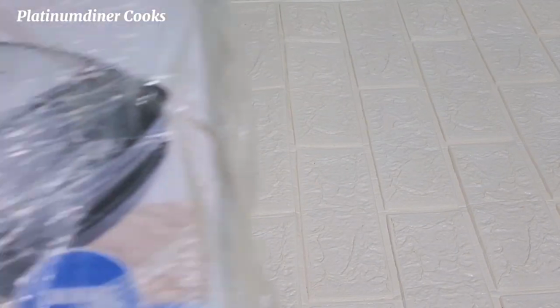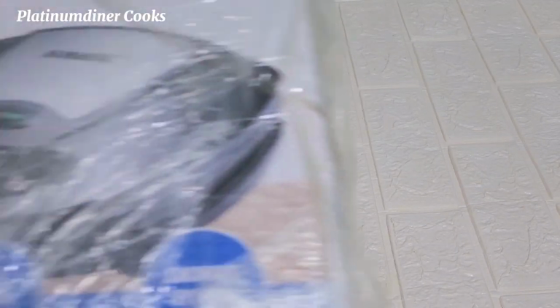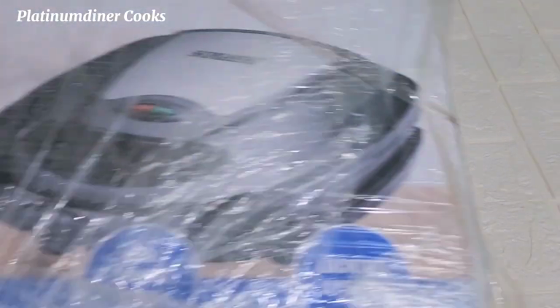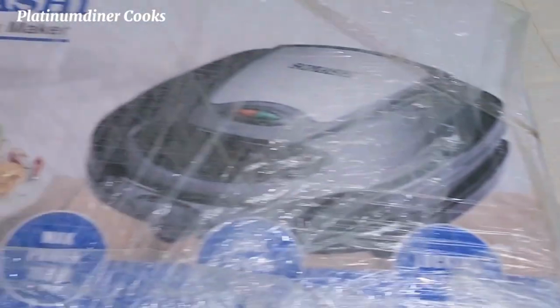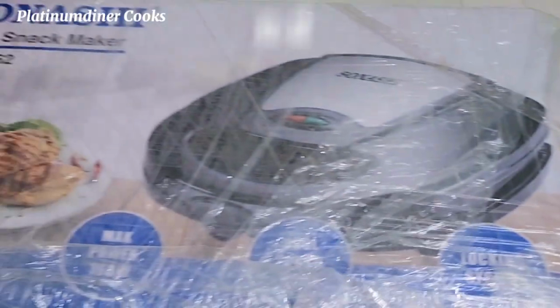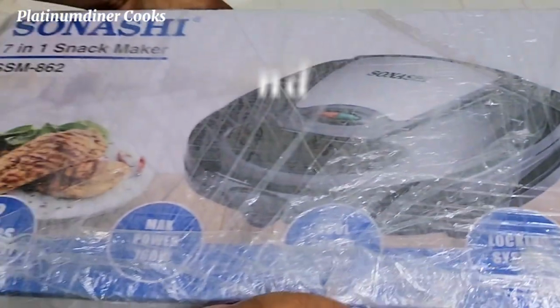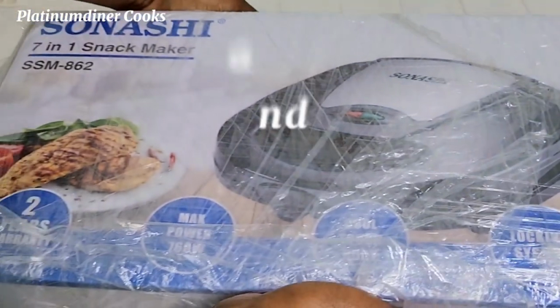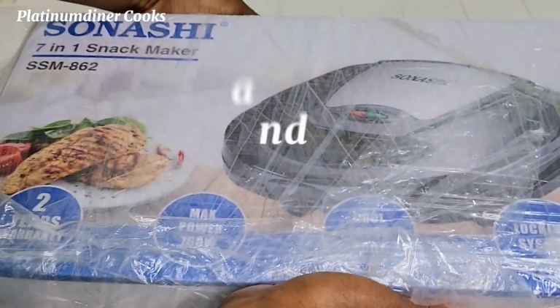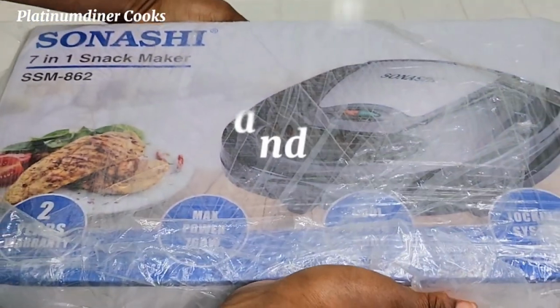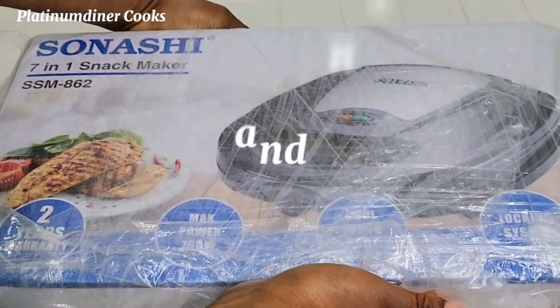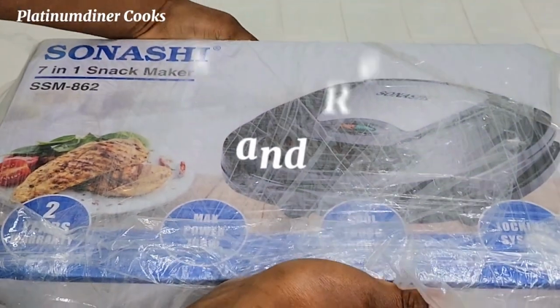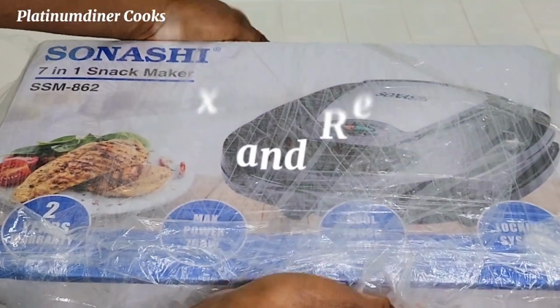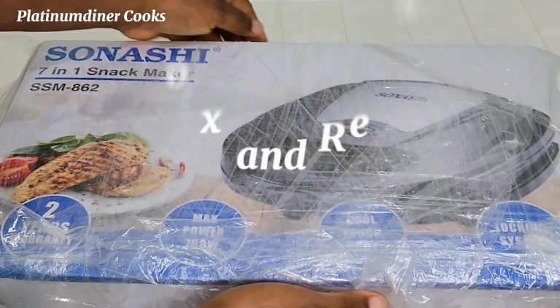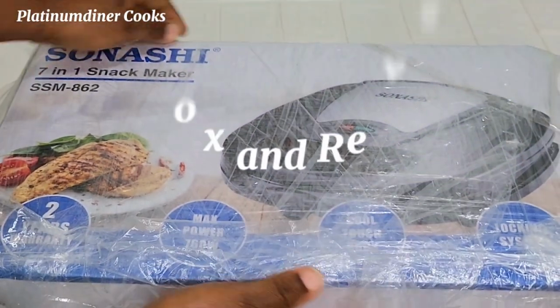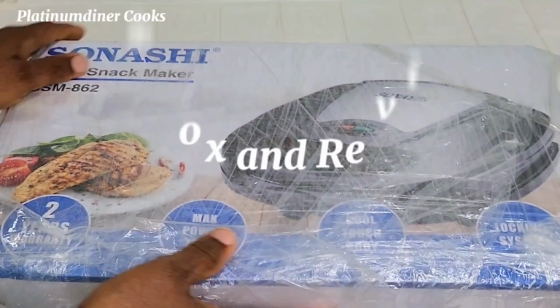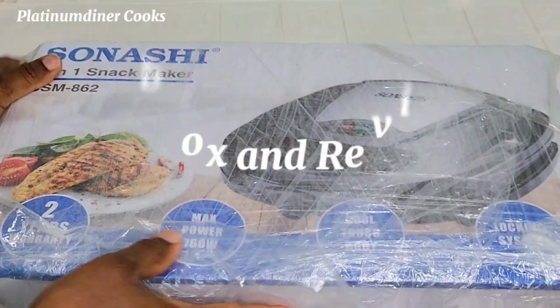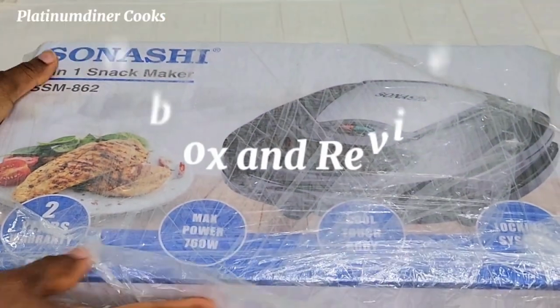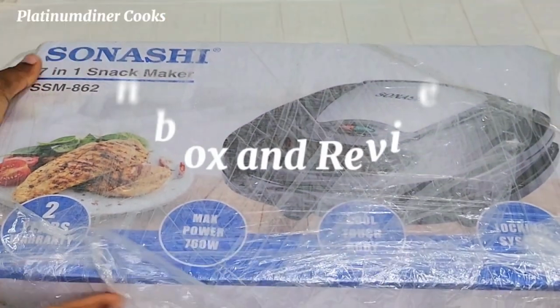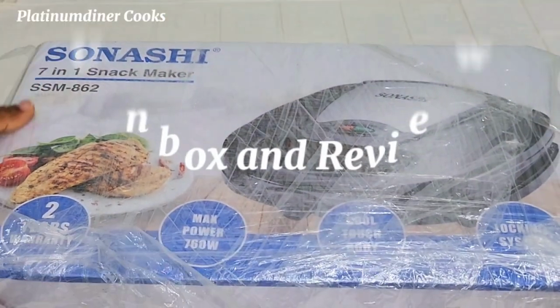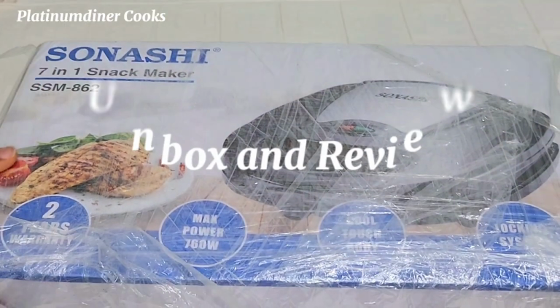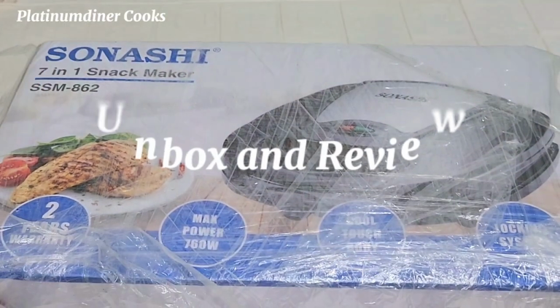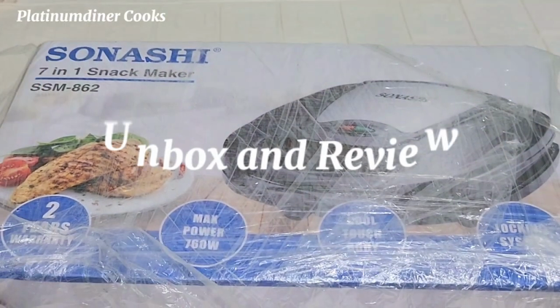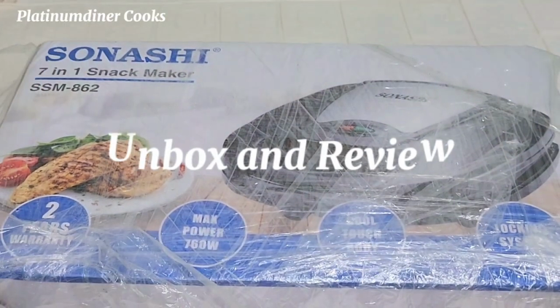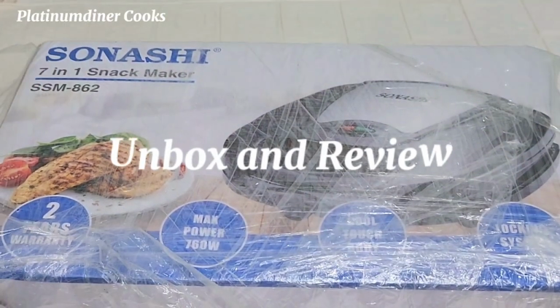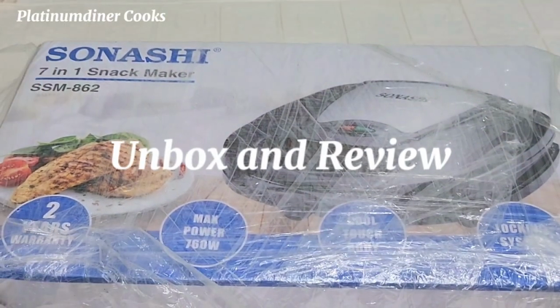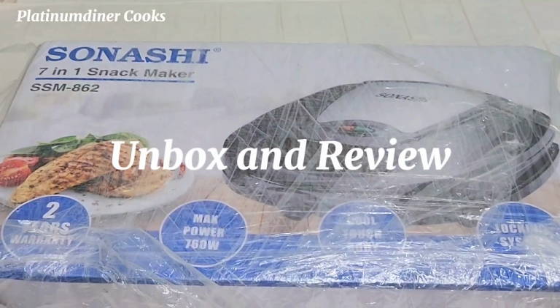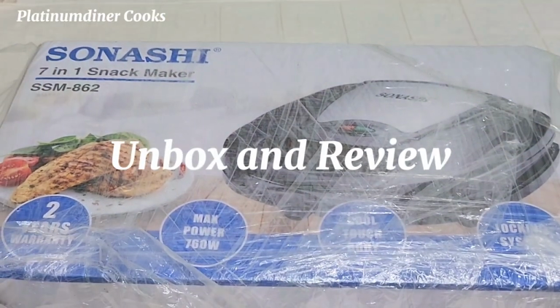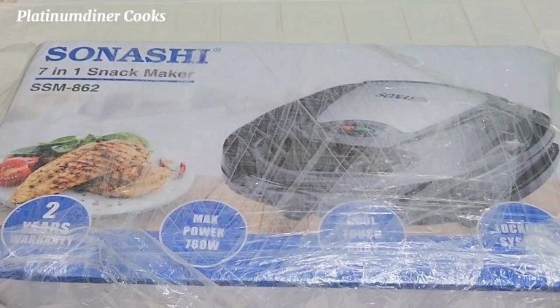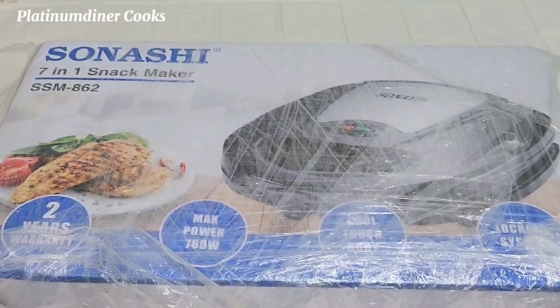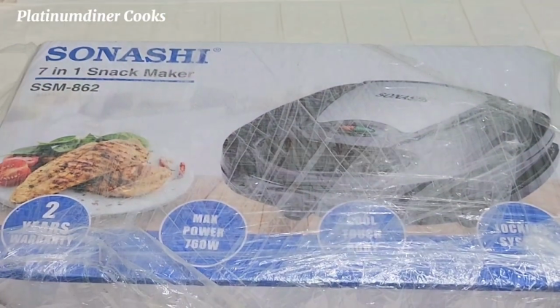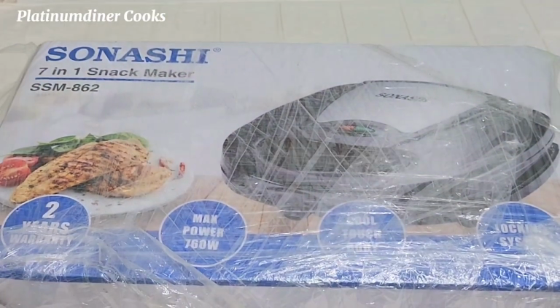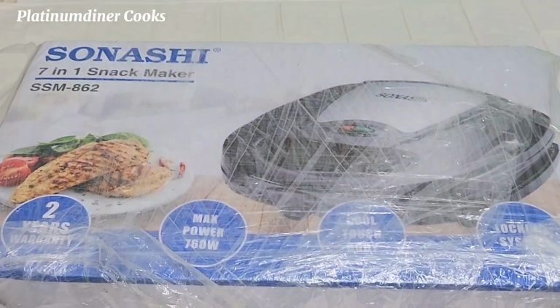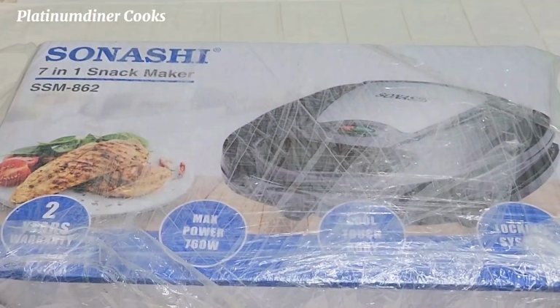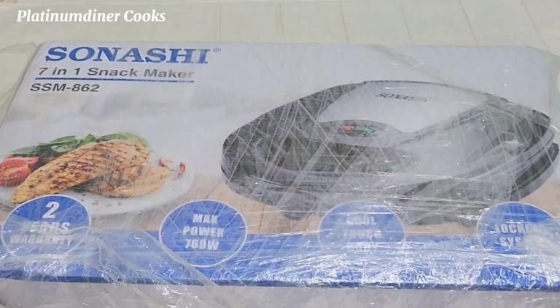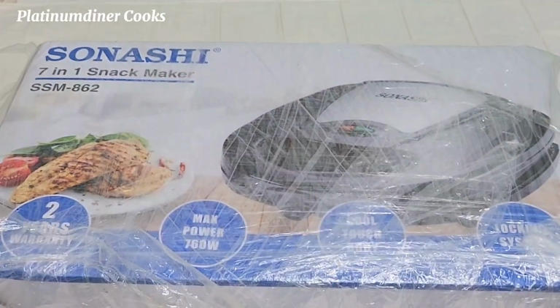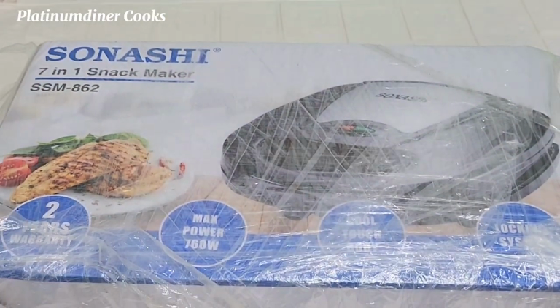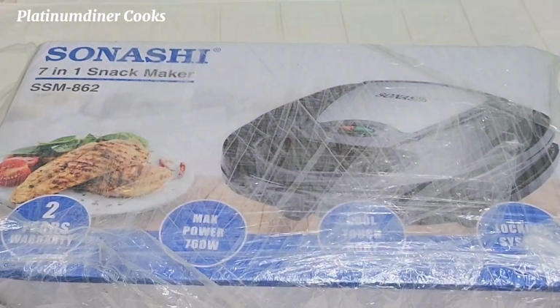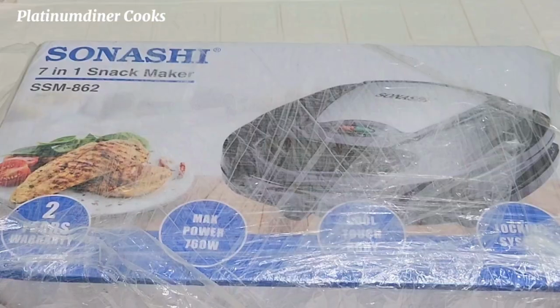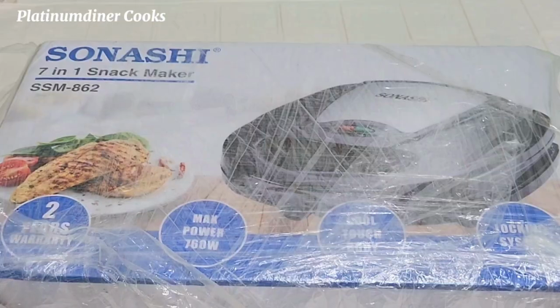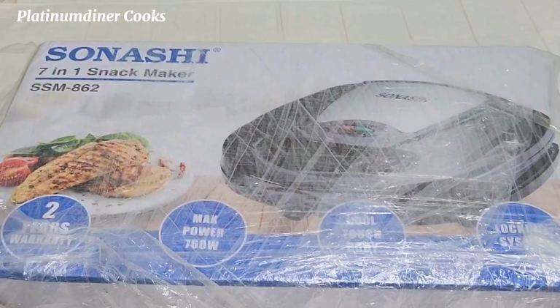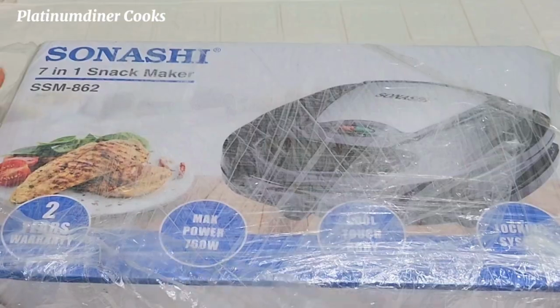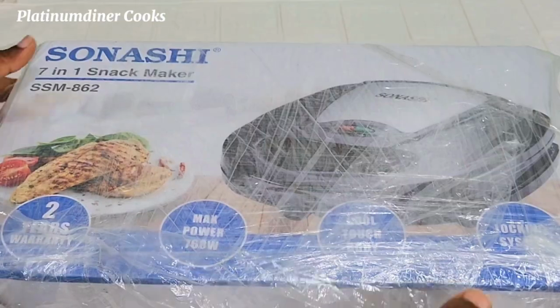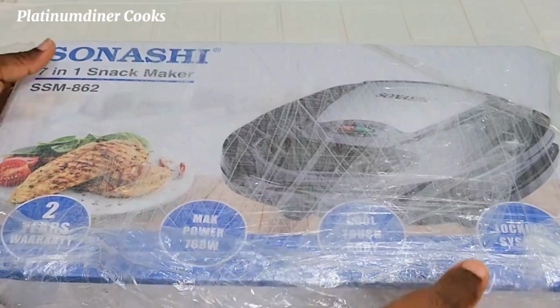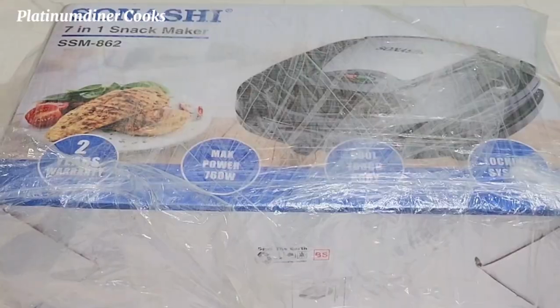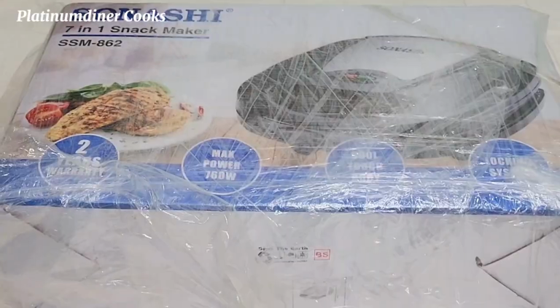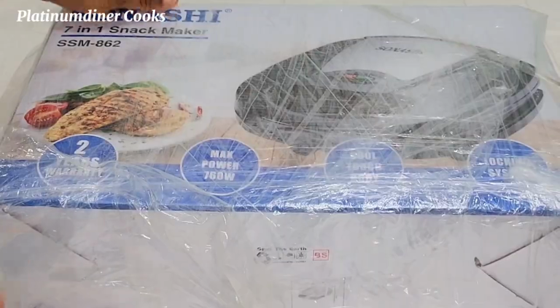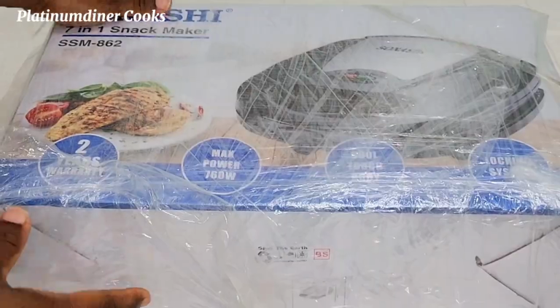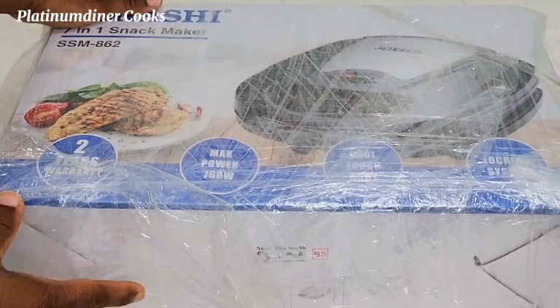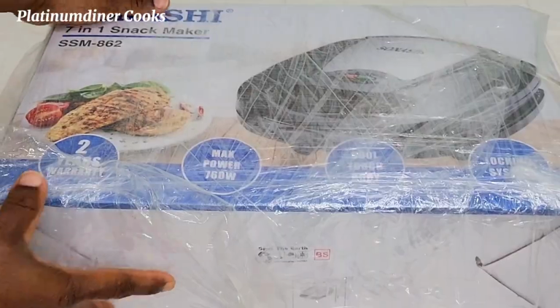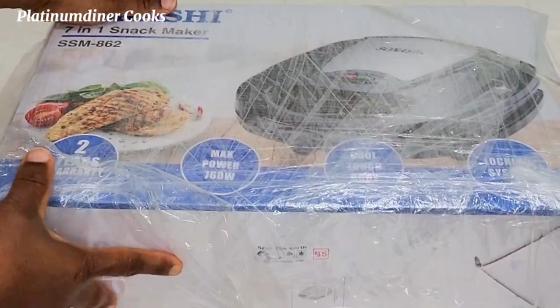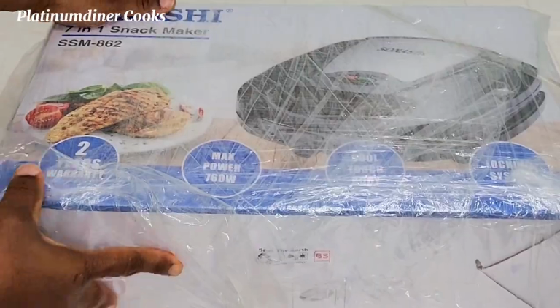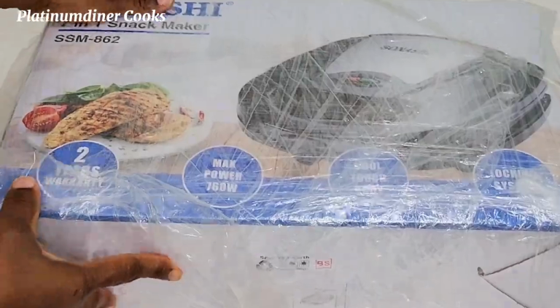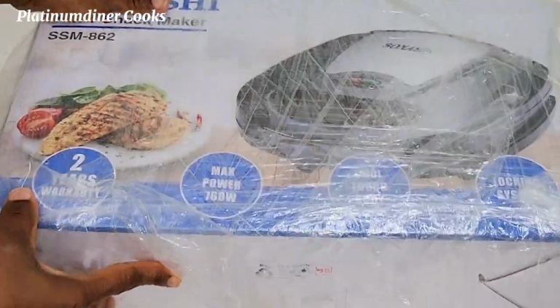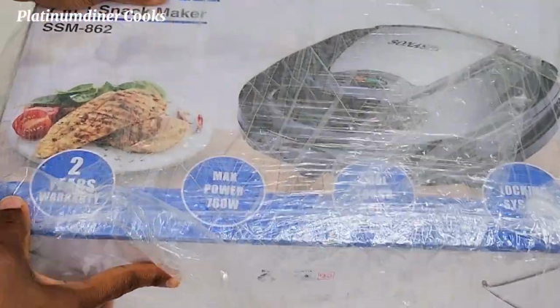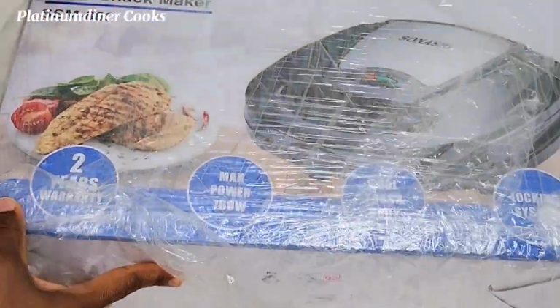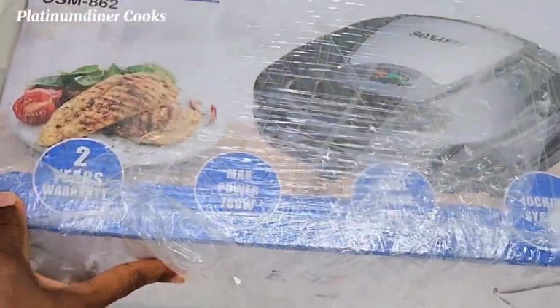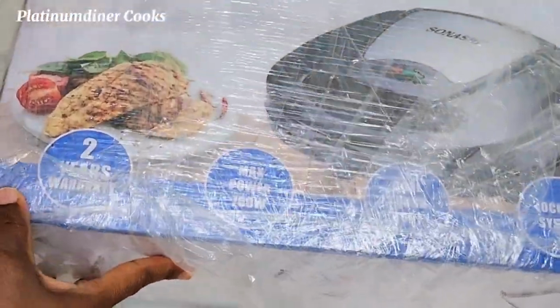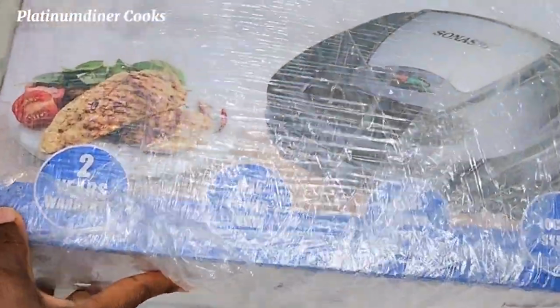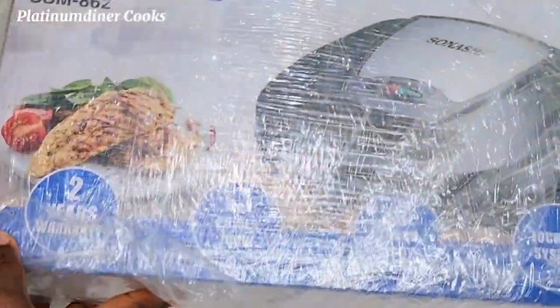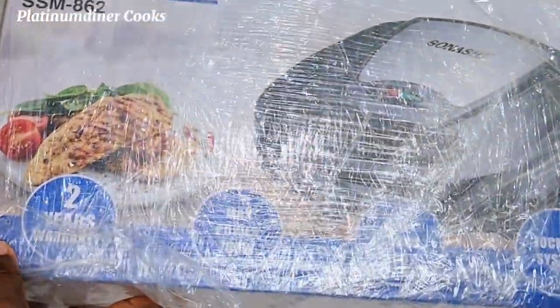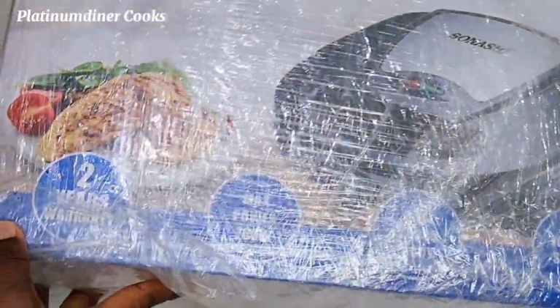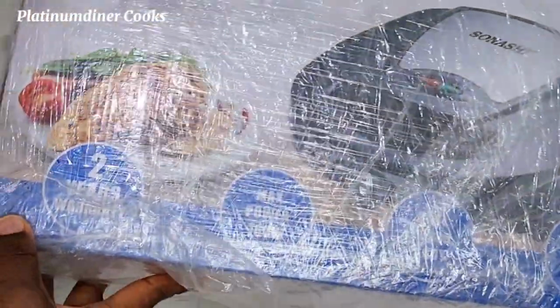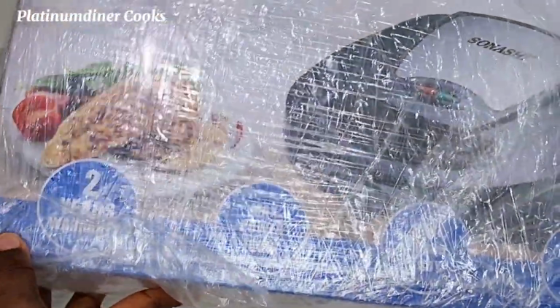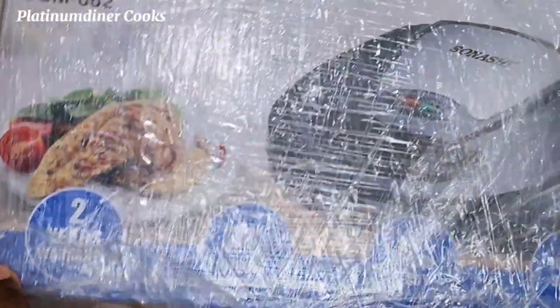Guys, get in here. I used one stone to catch seven birds. Unbox and review this 7-in-1 snack maker with me.